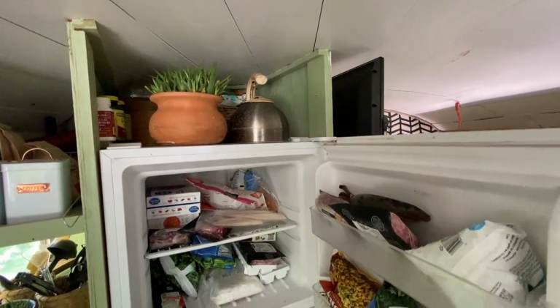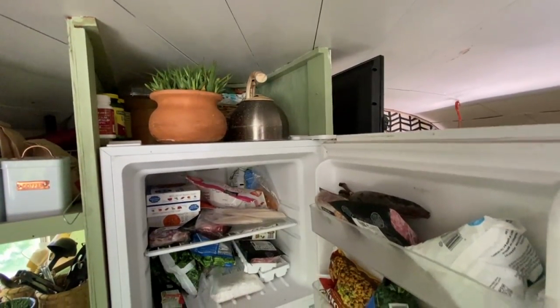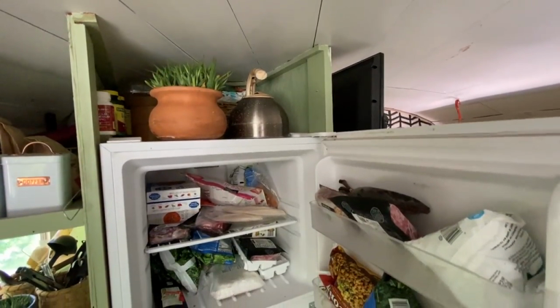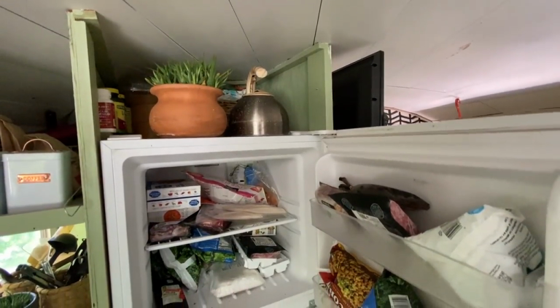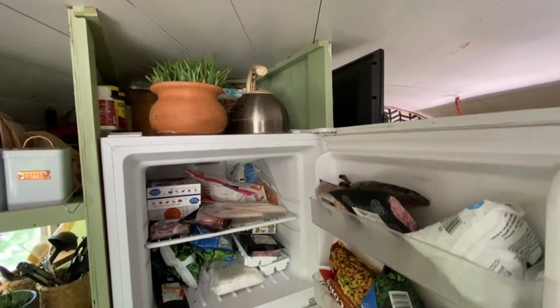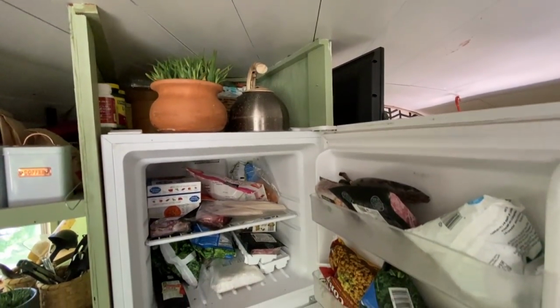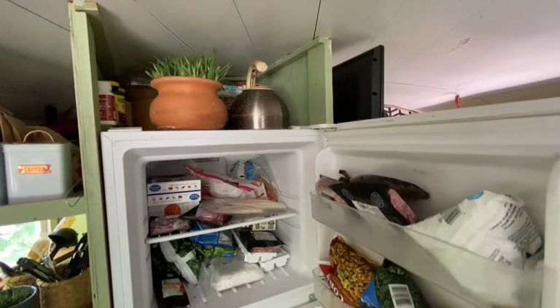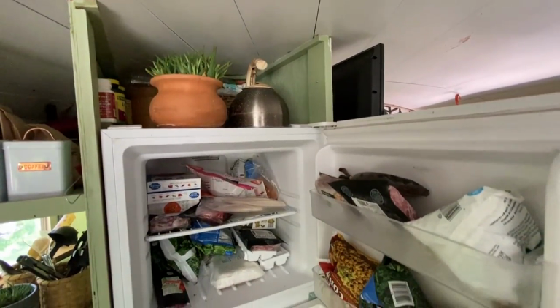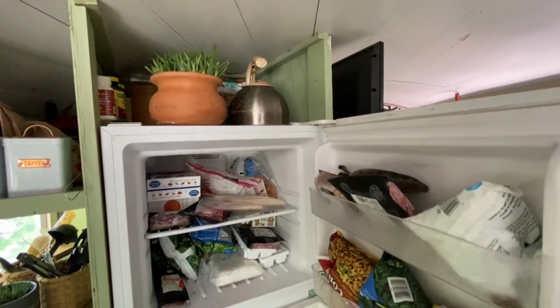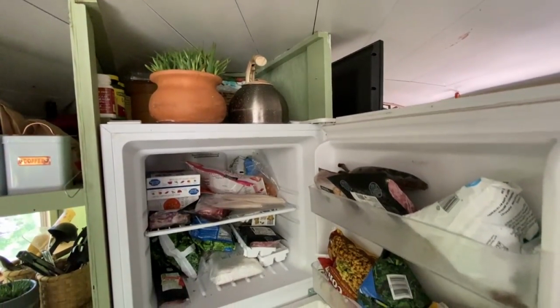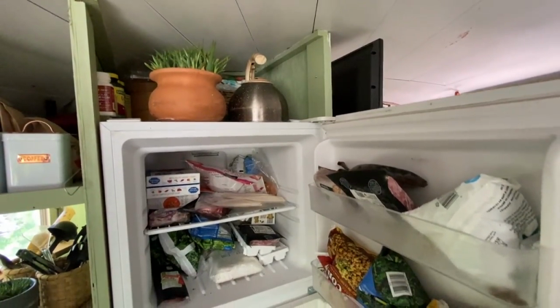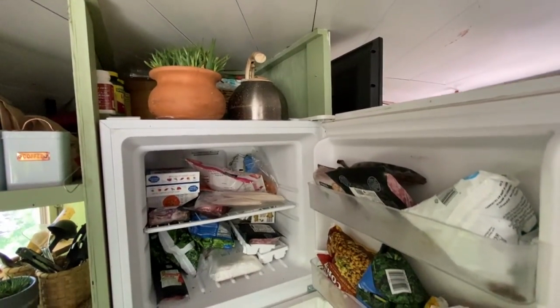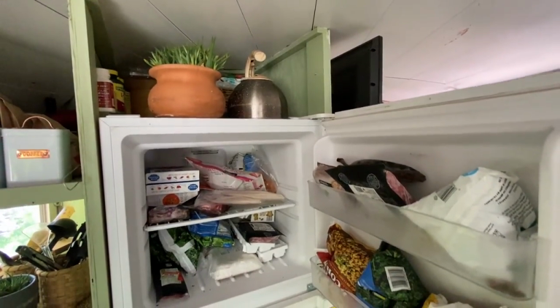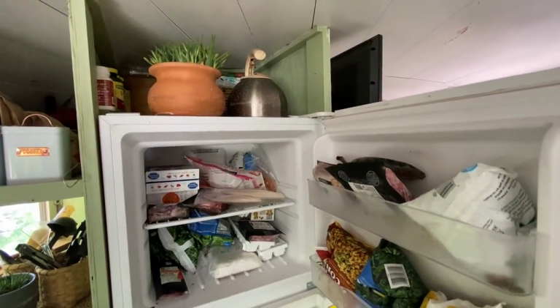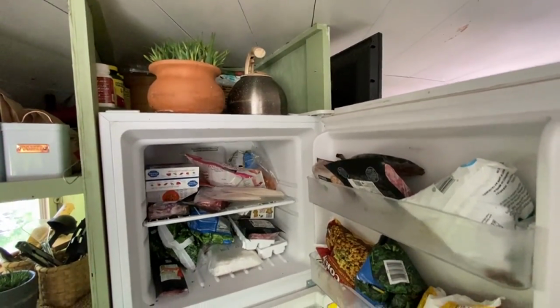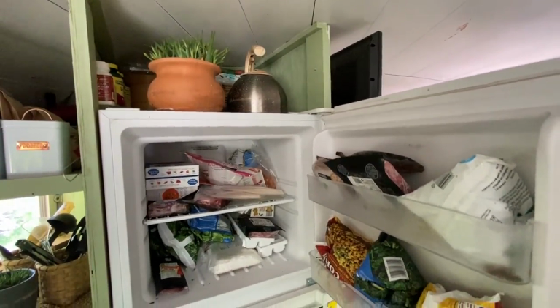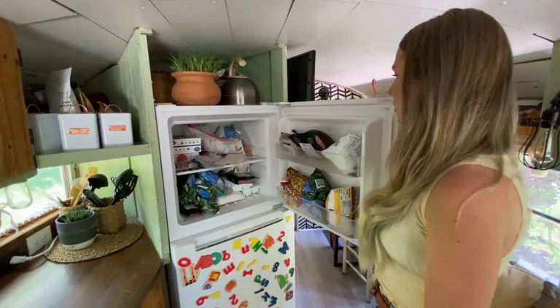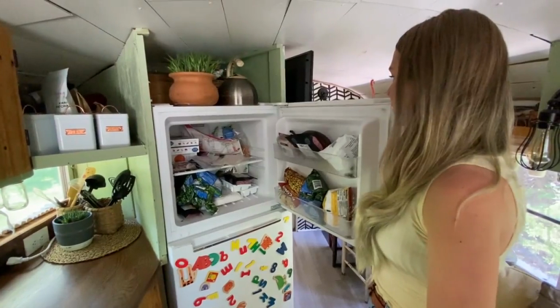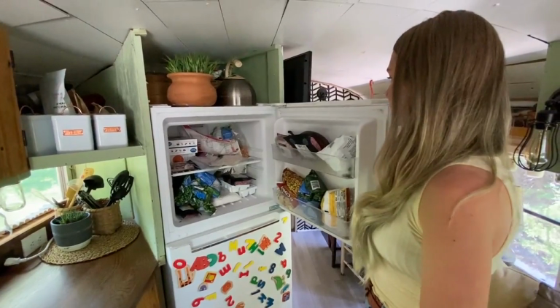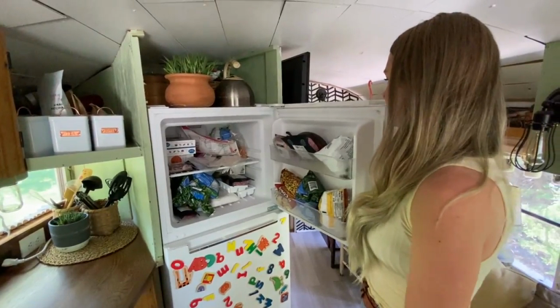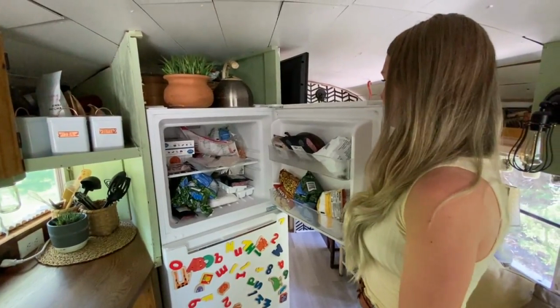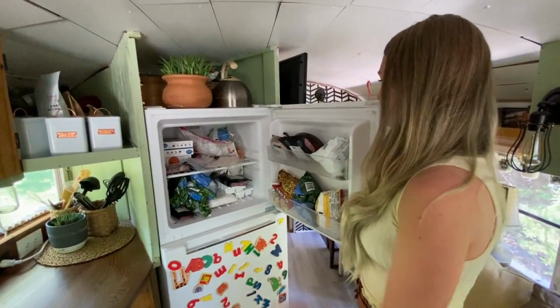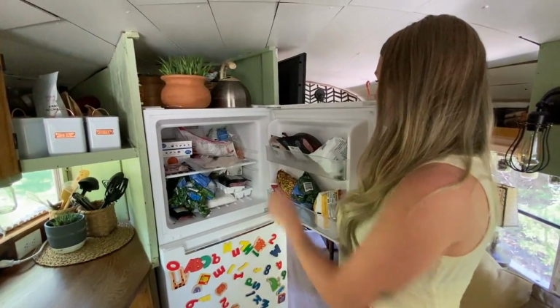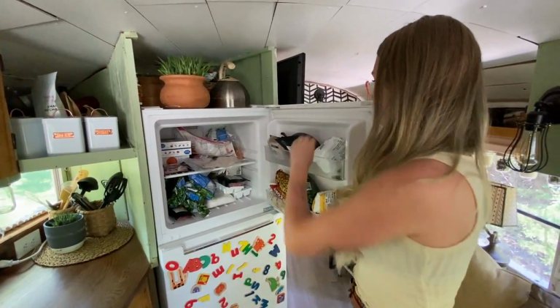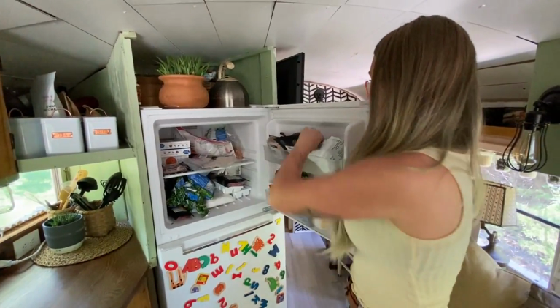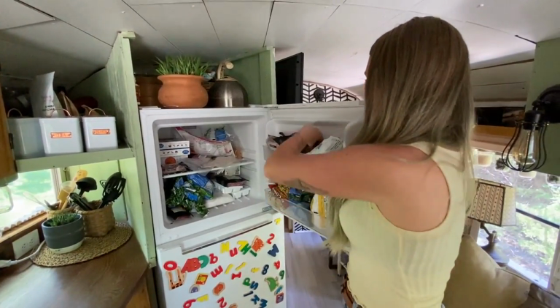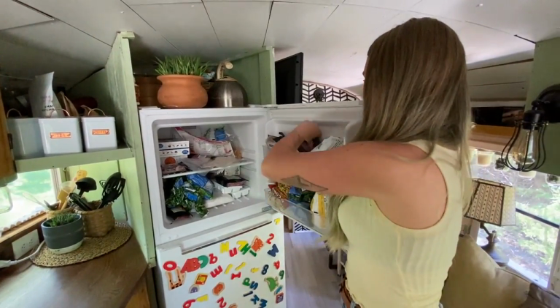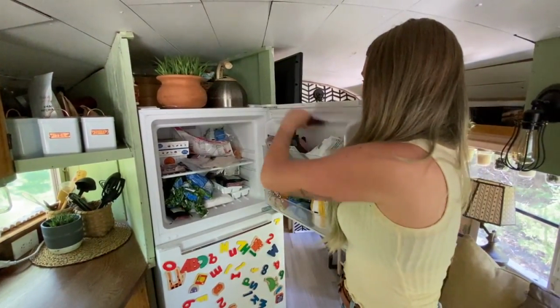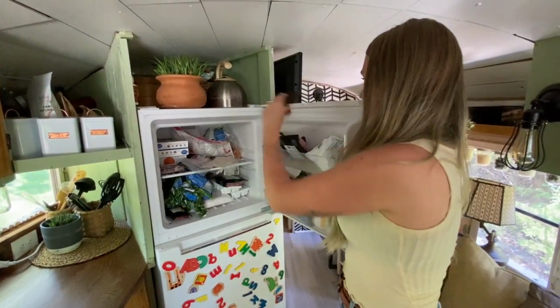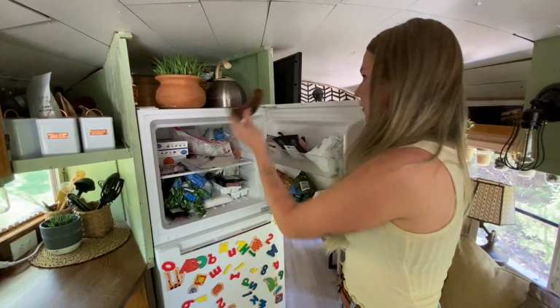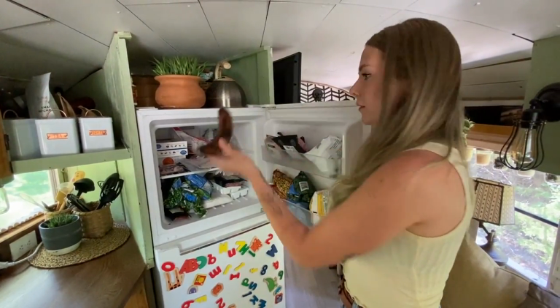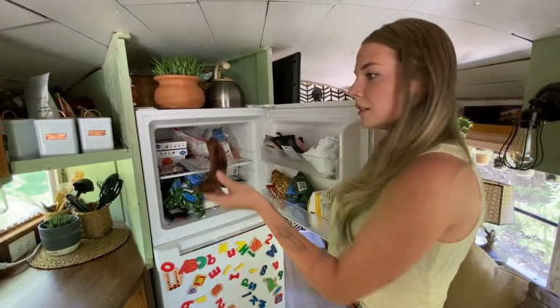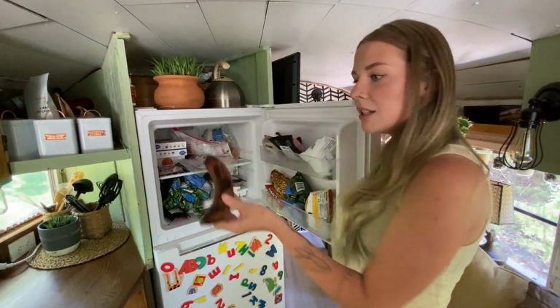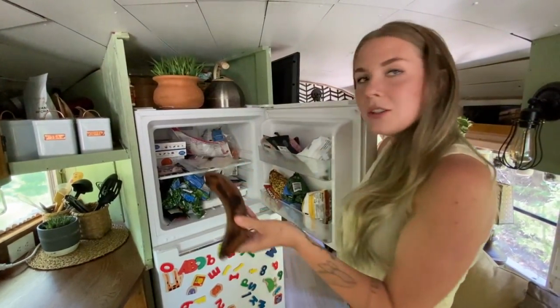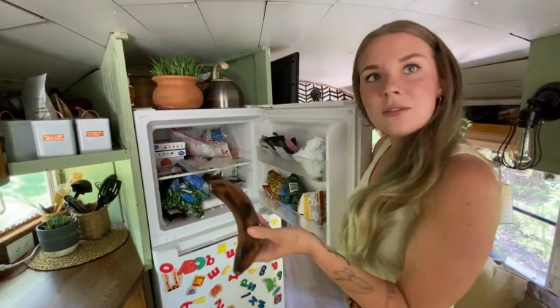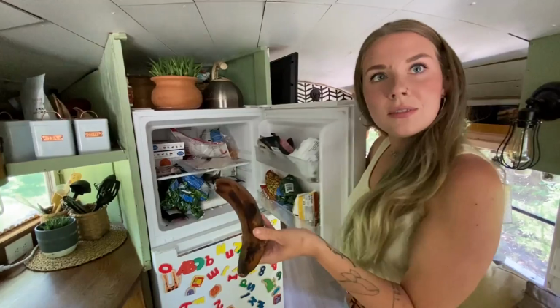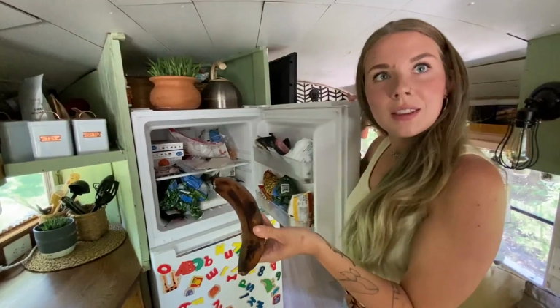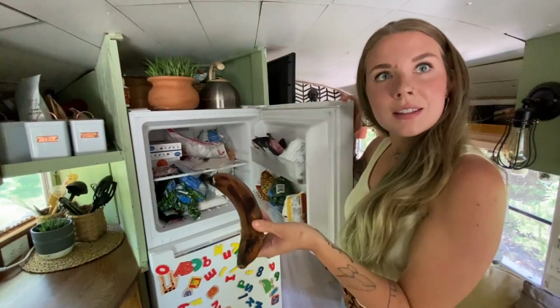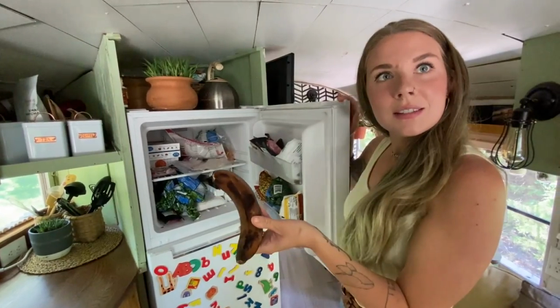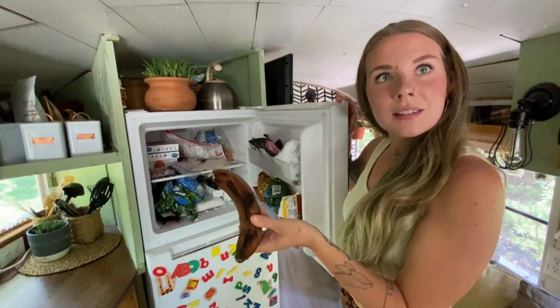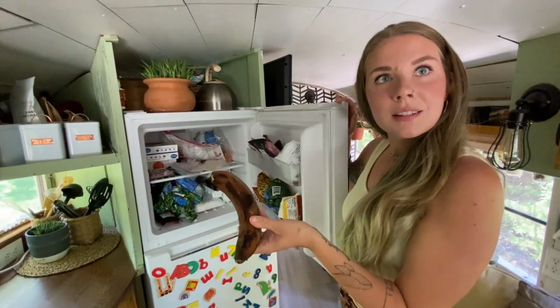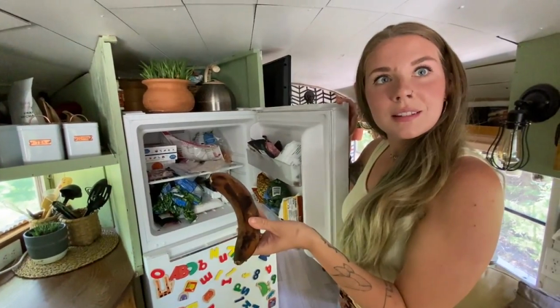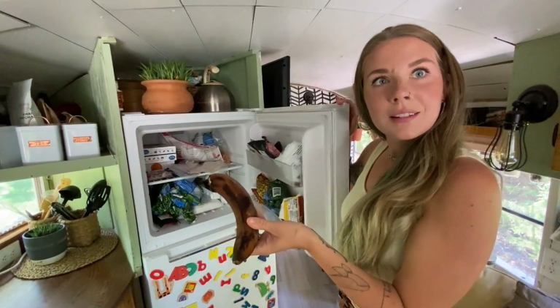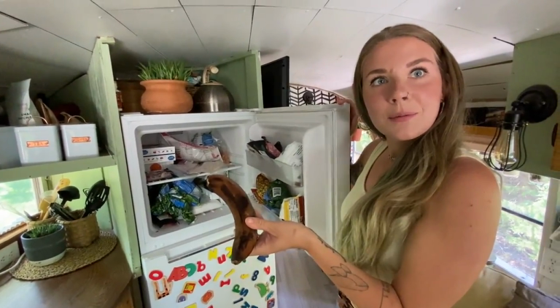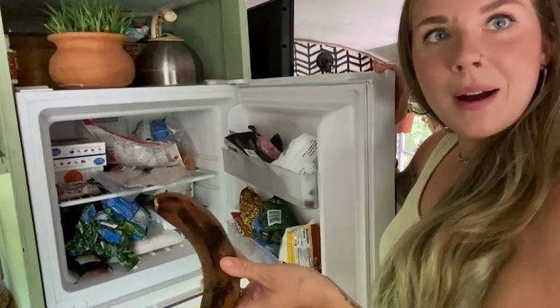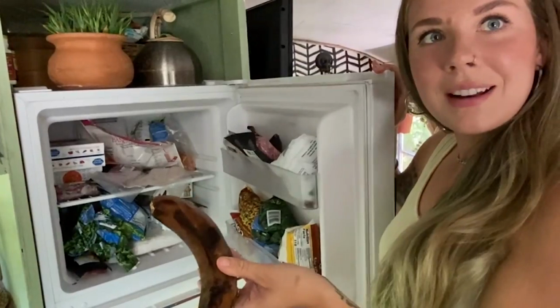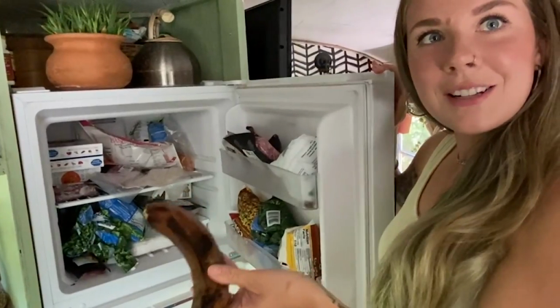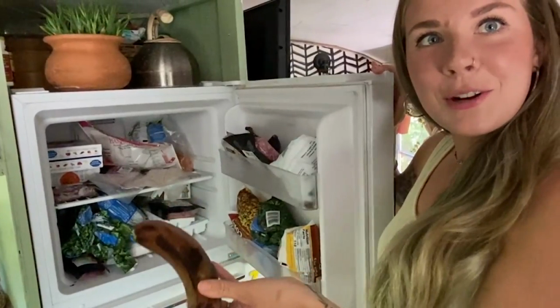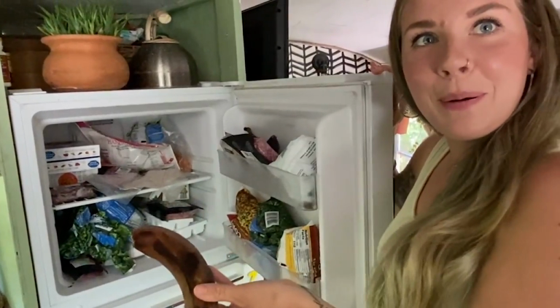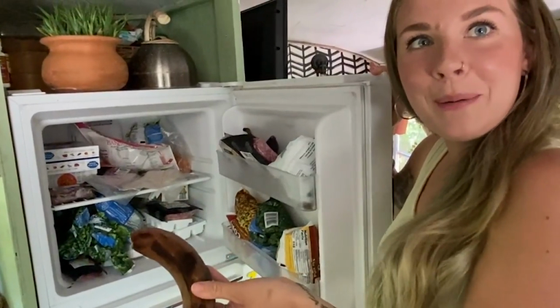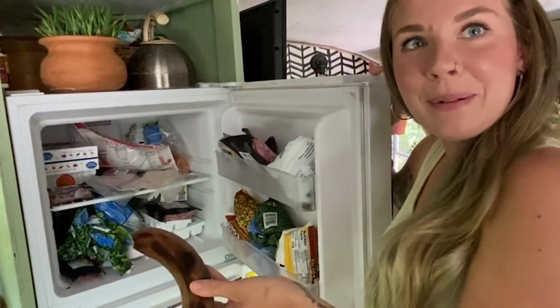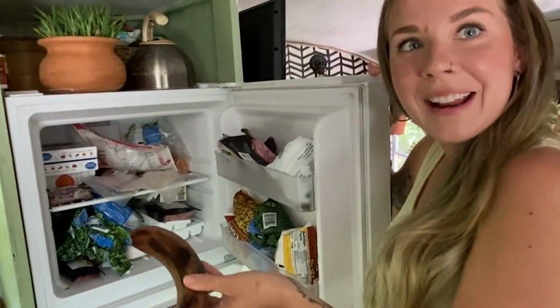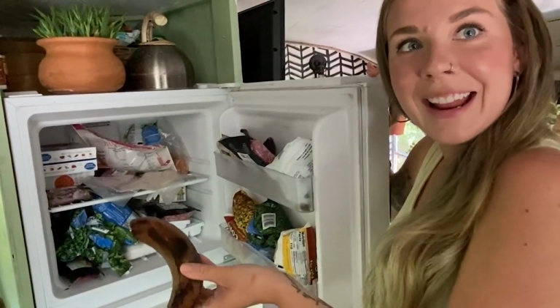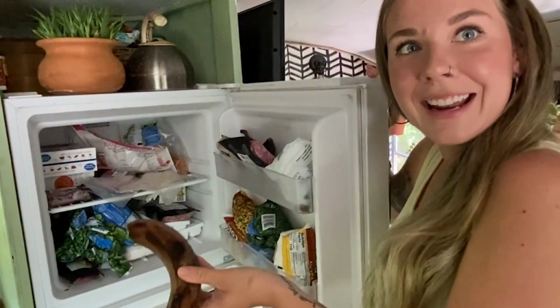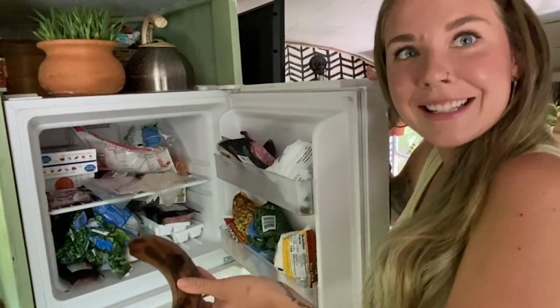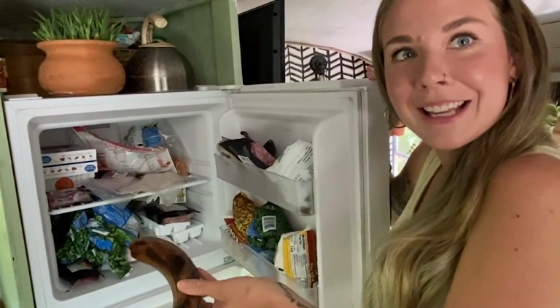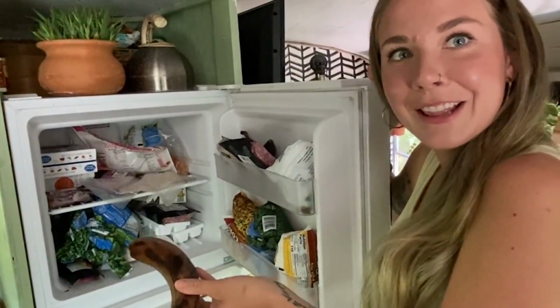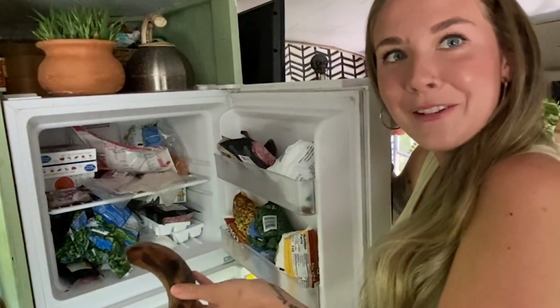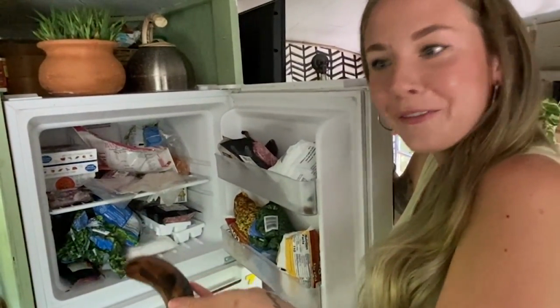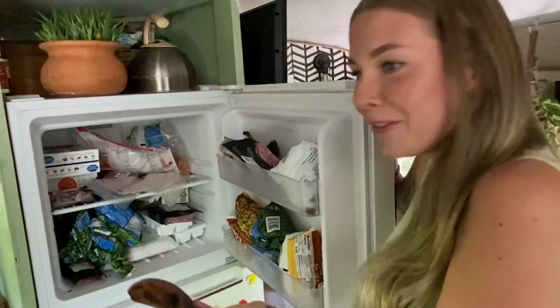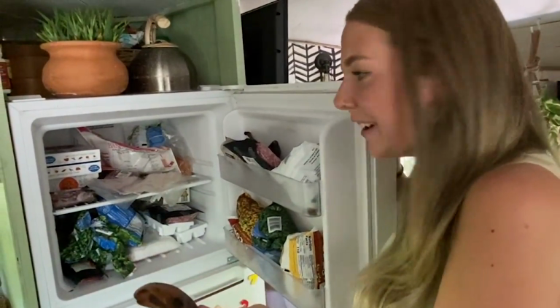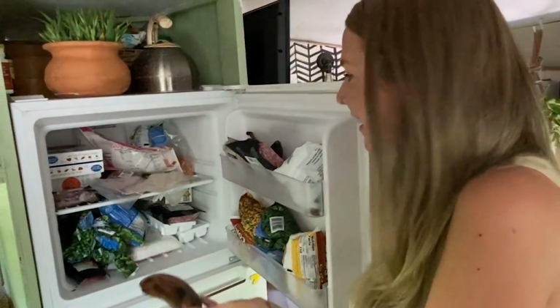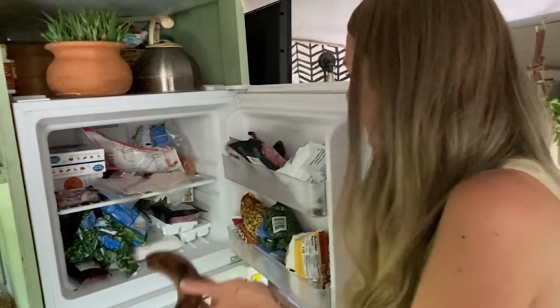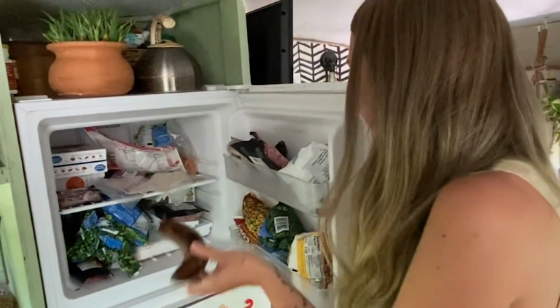Who put bananas in the freezer? Did you do this? Why did you put bananas in the freezer?